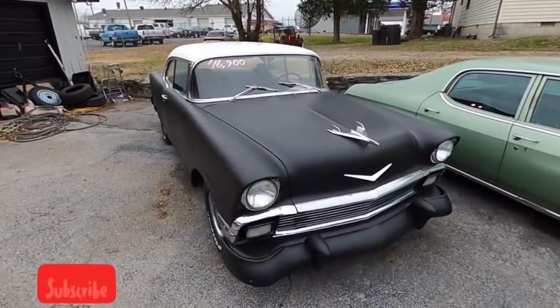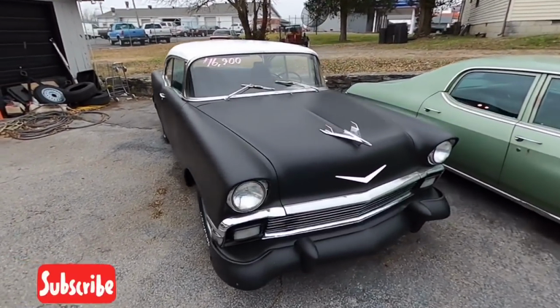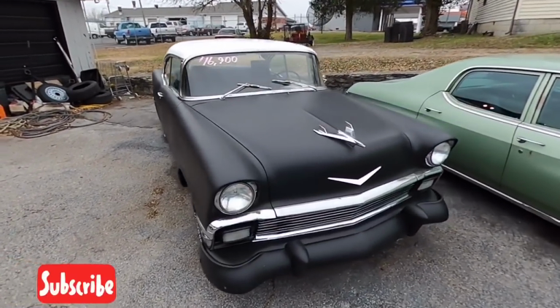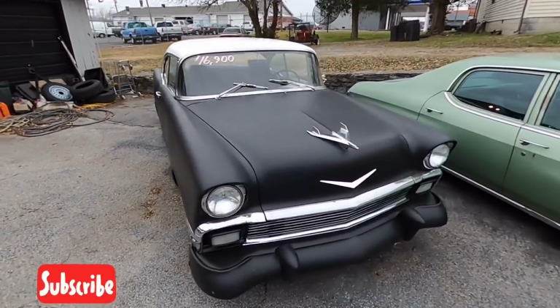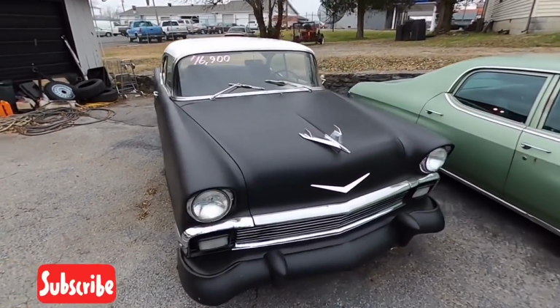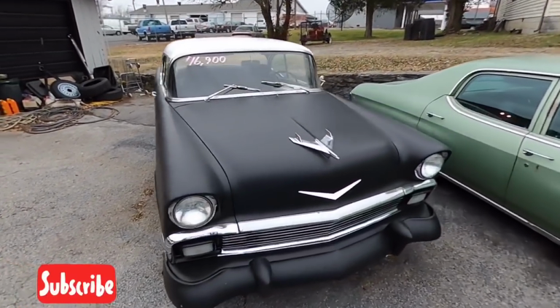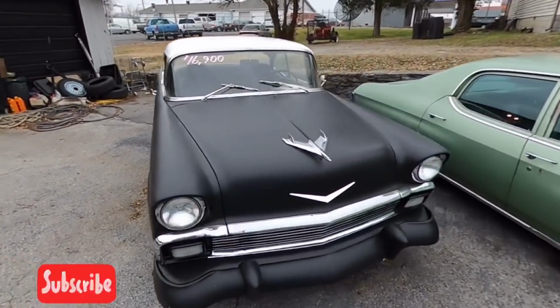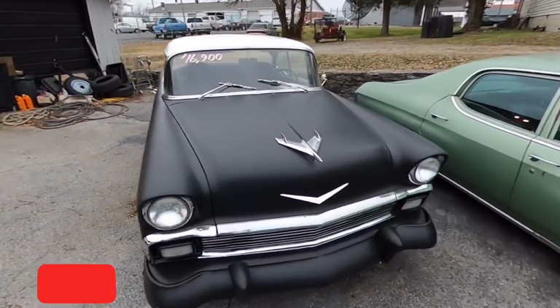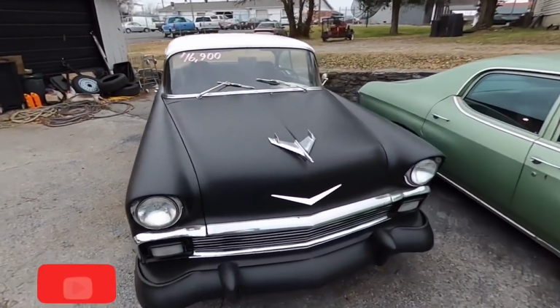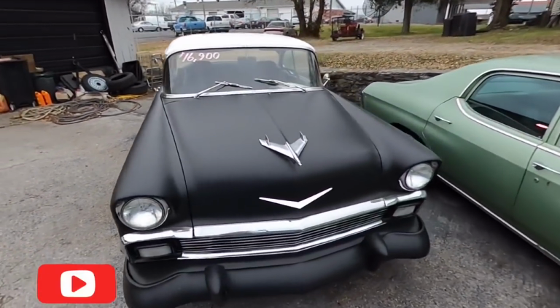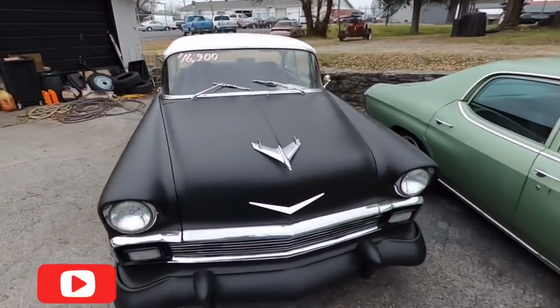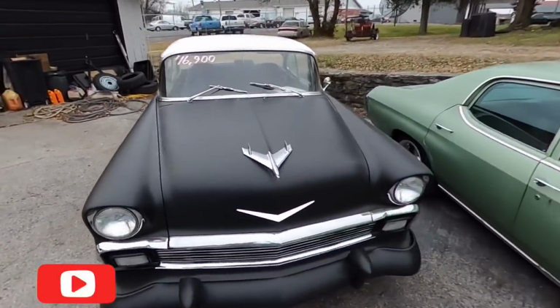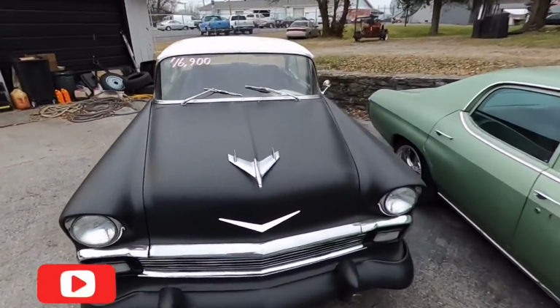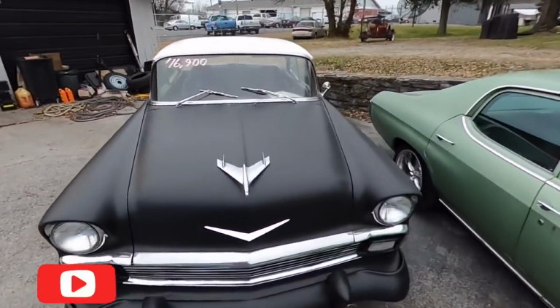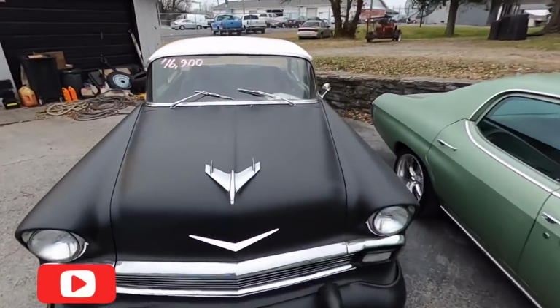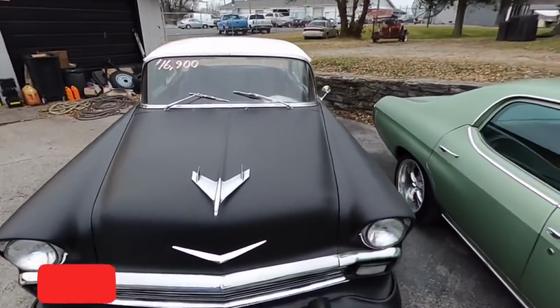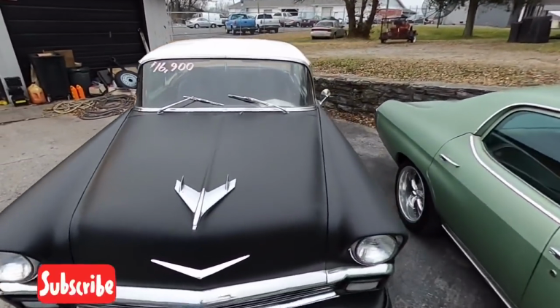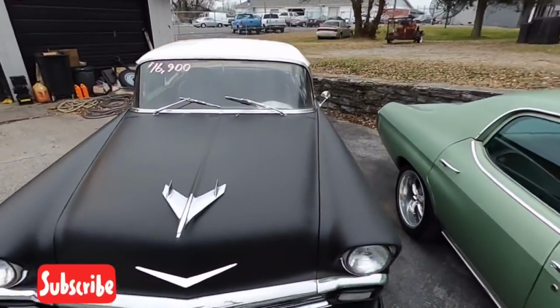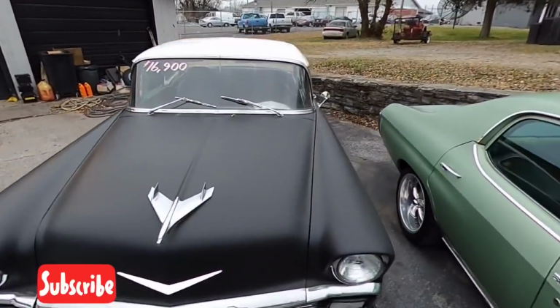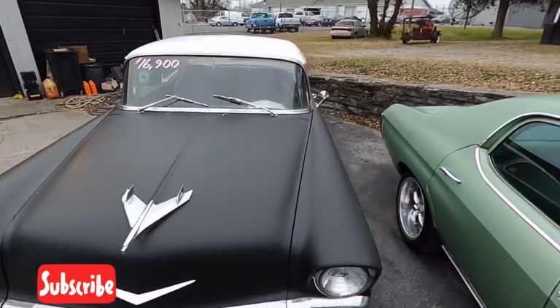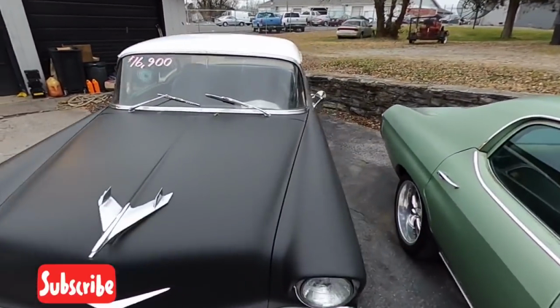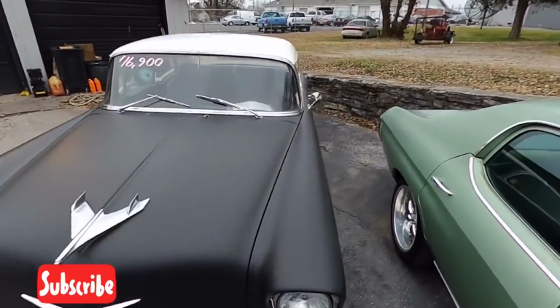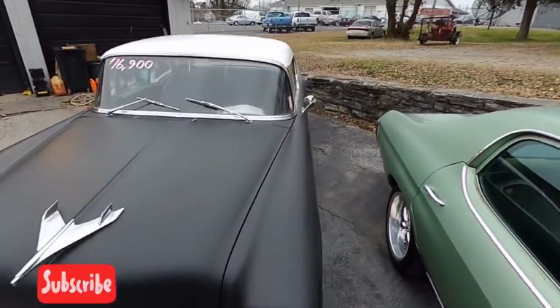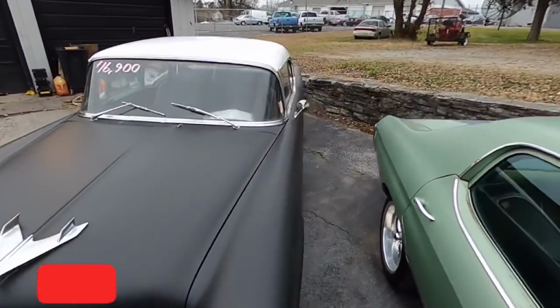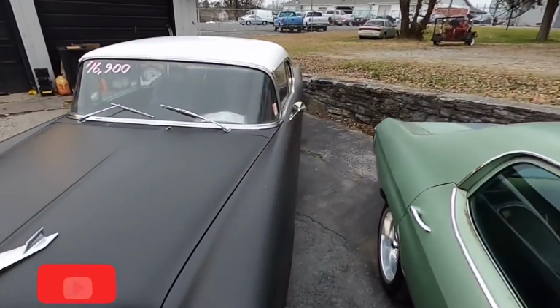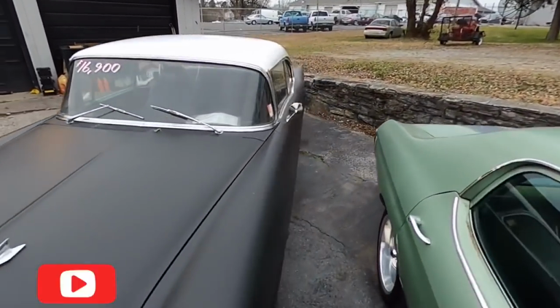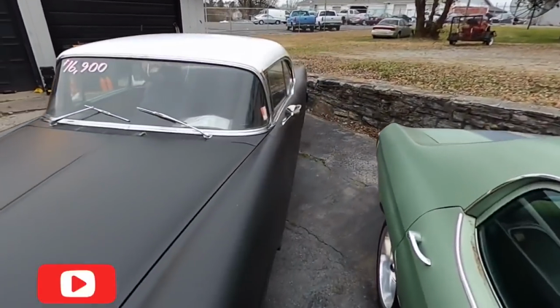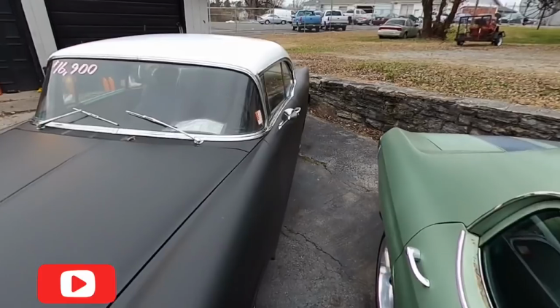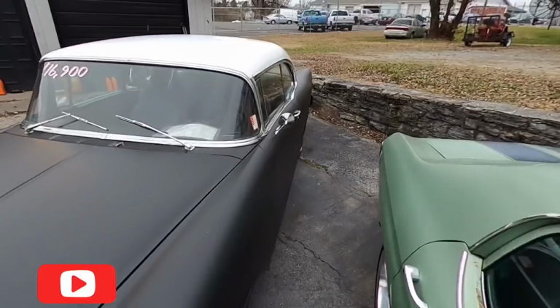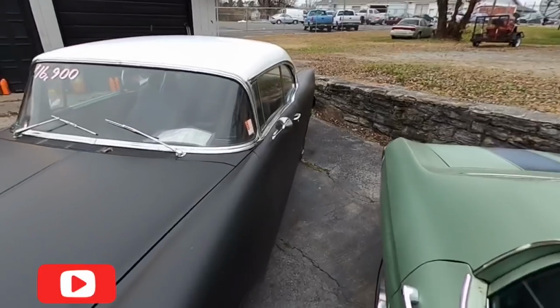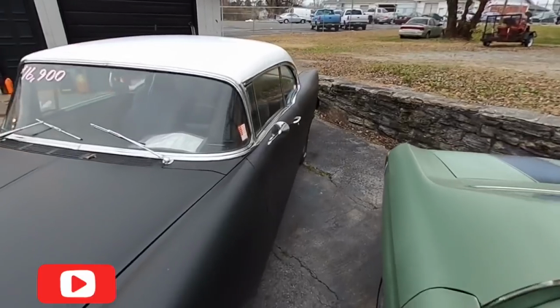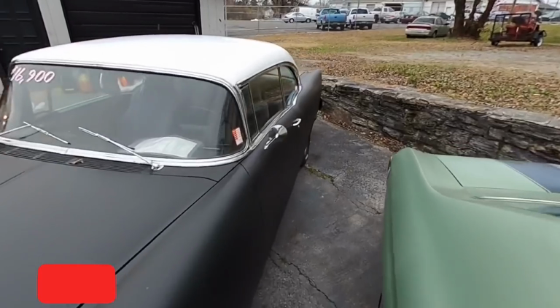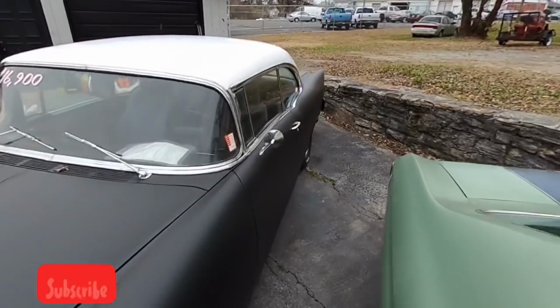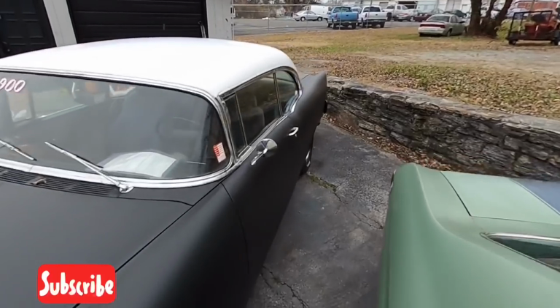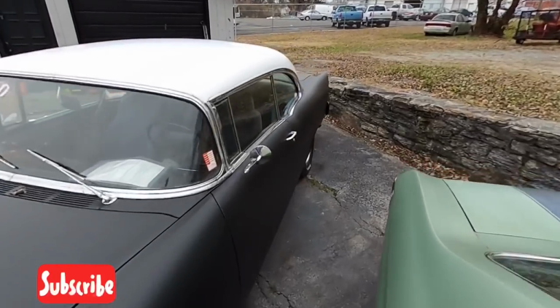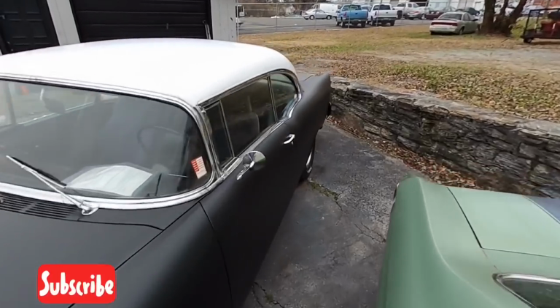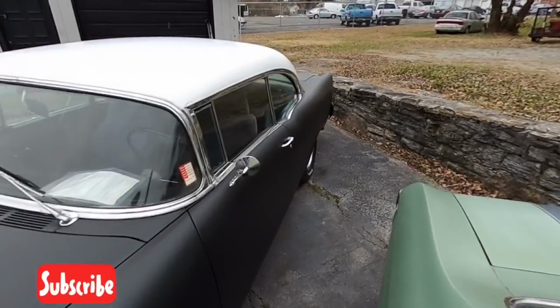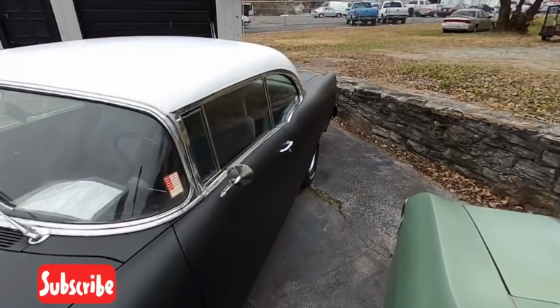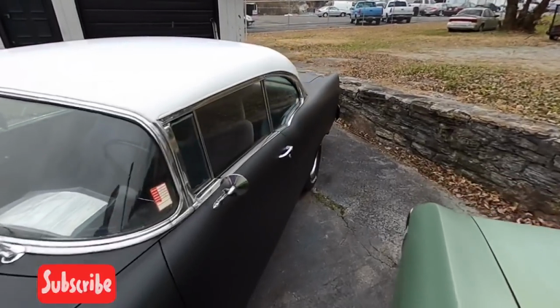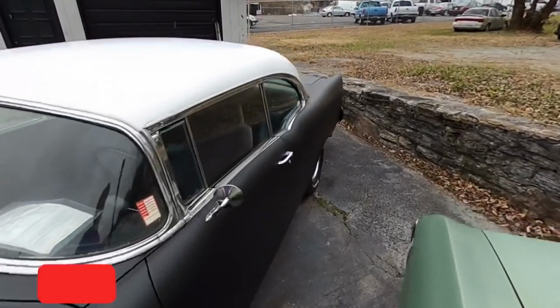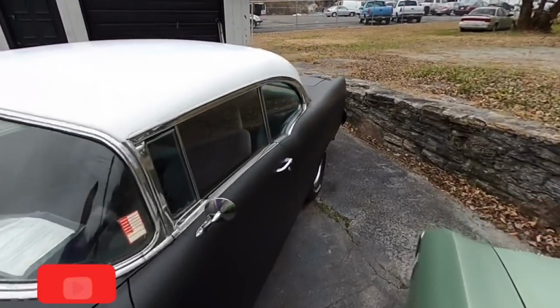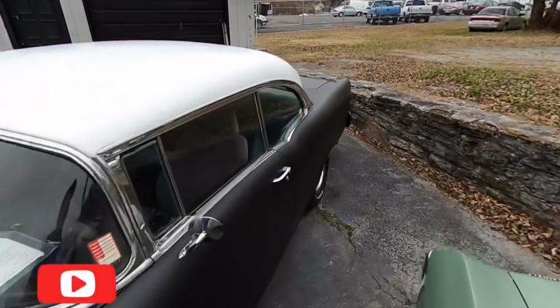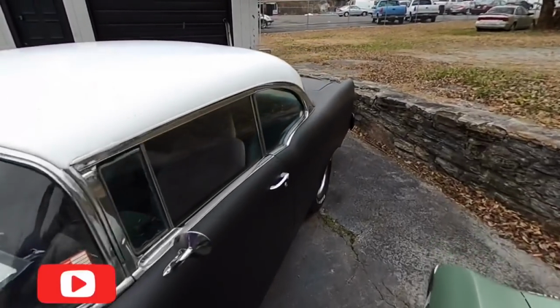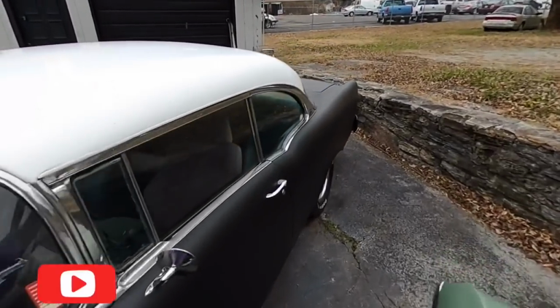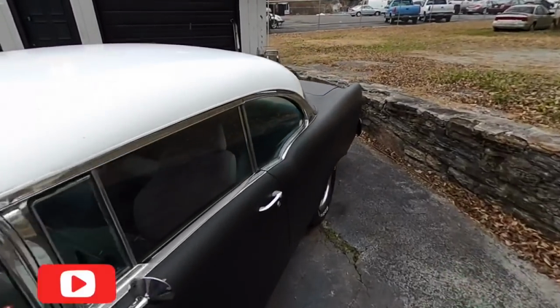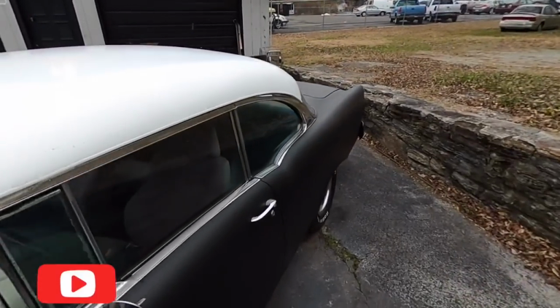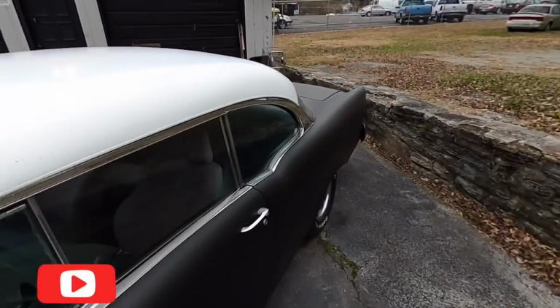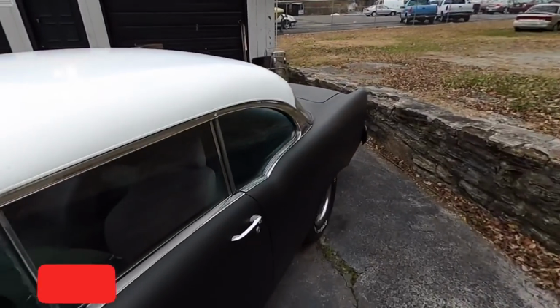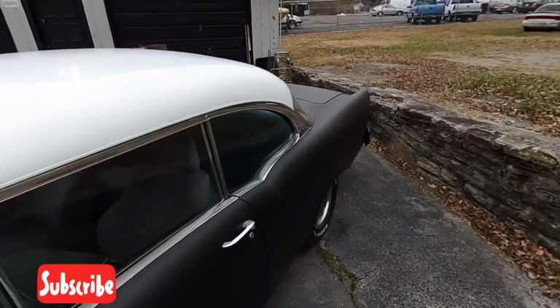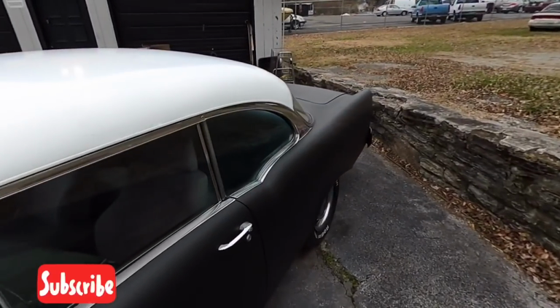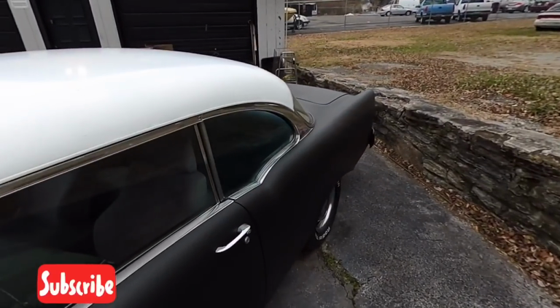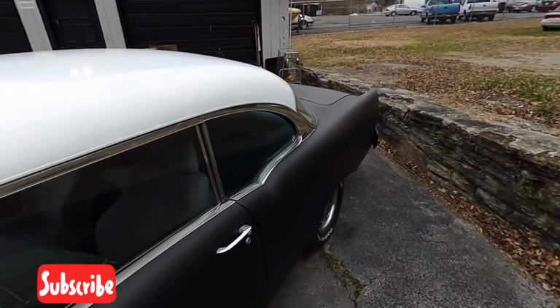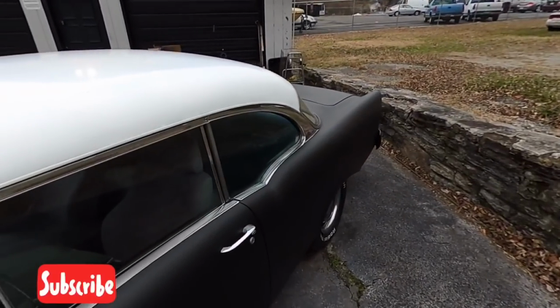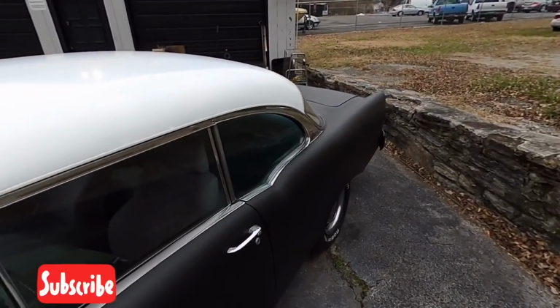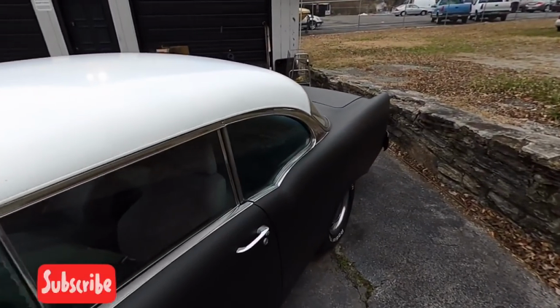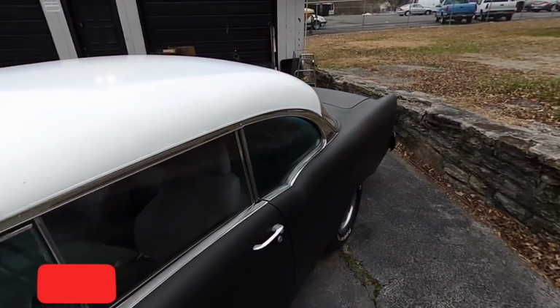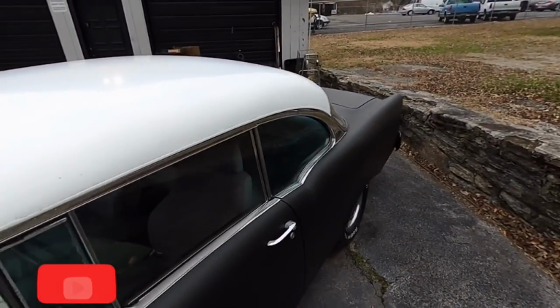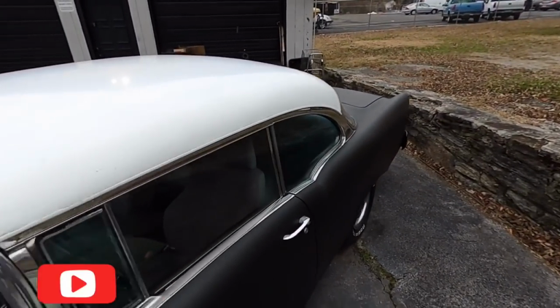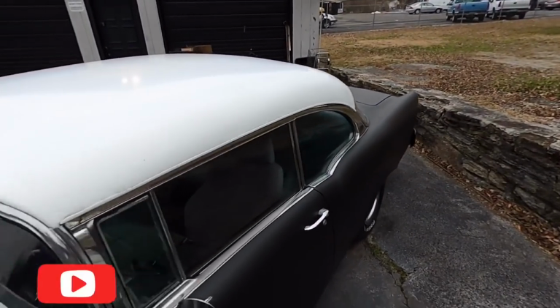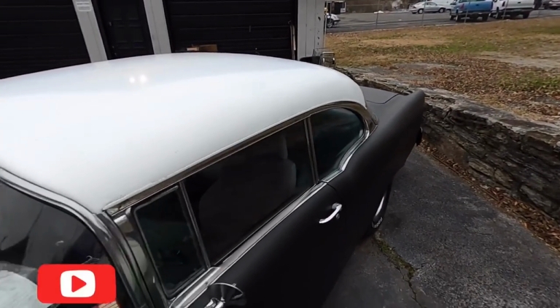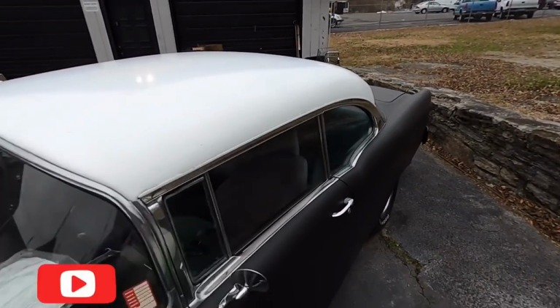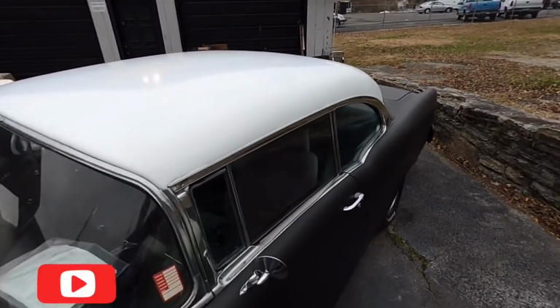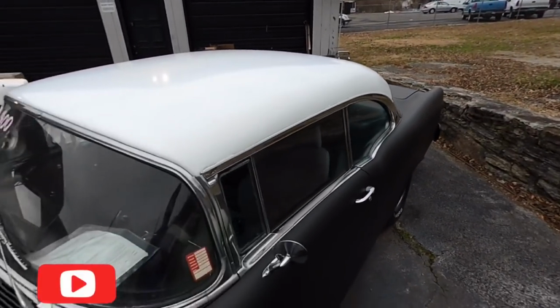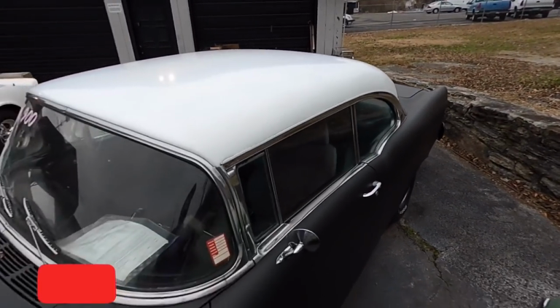Got an old classic Chevy Bel Air sitting here for $16,900 — it's just a primer car with a white top.